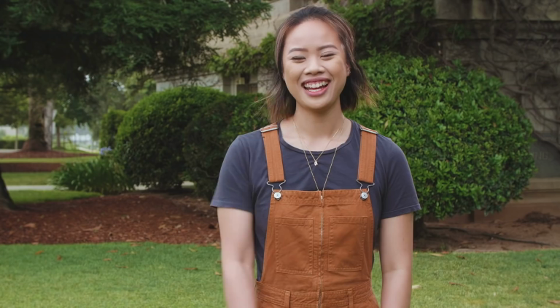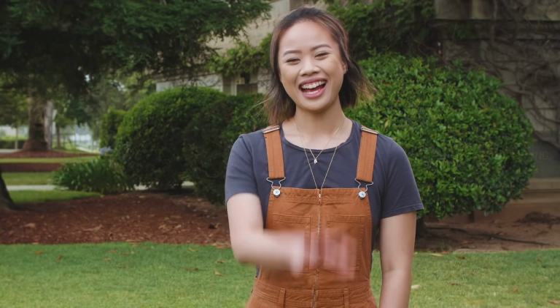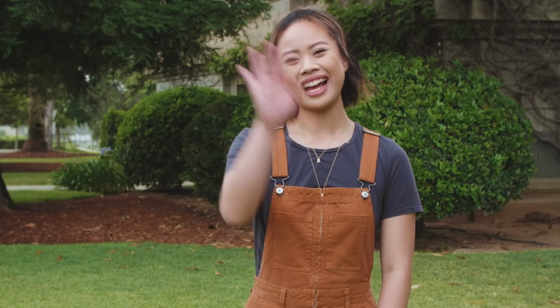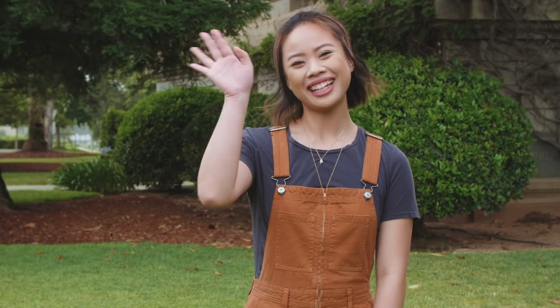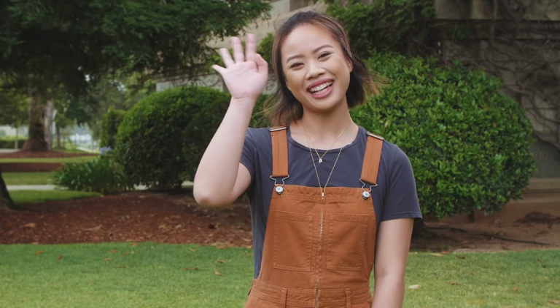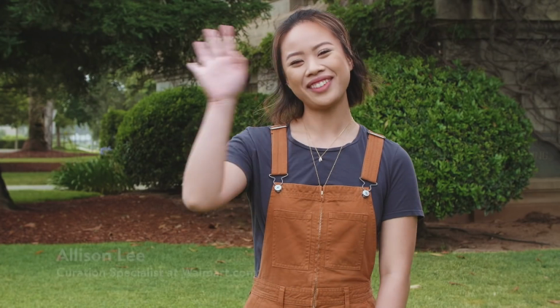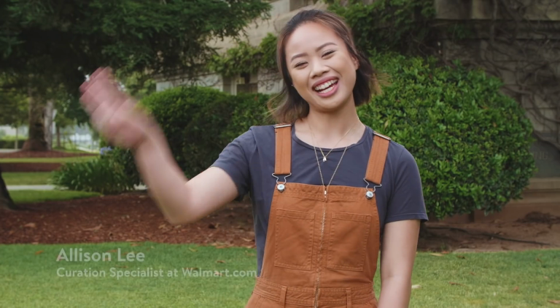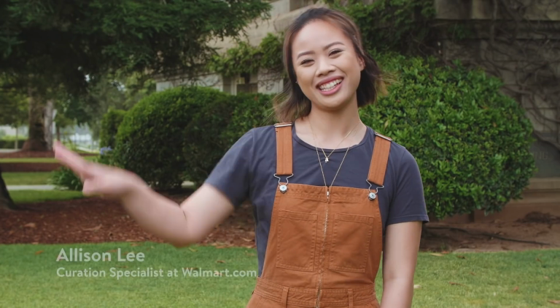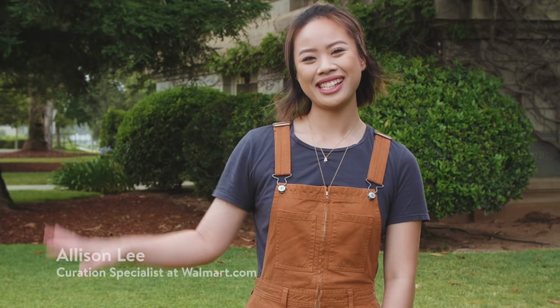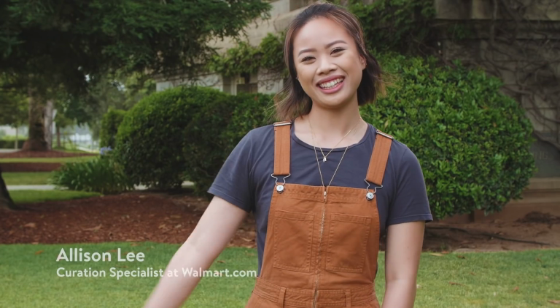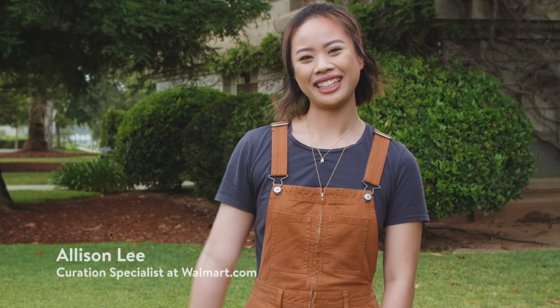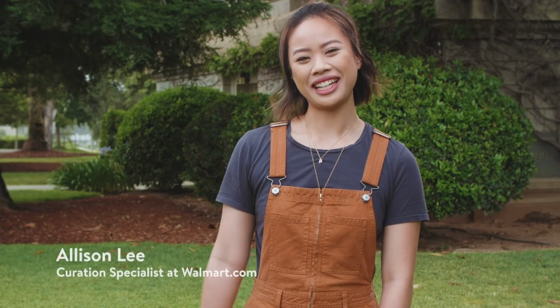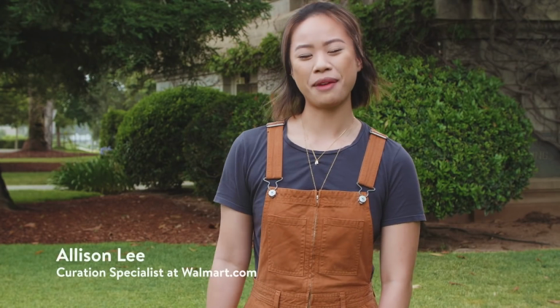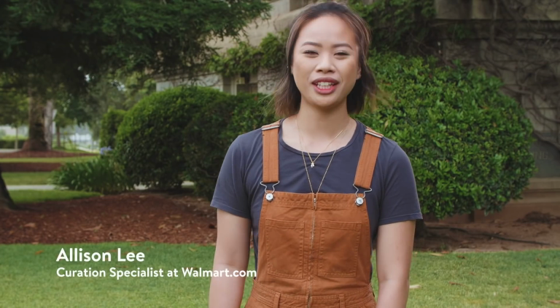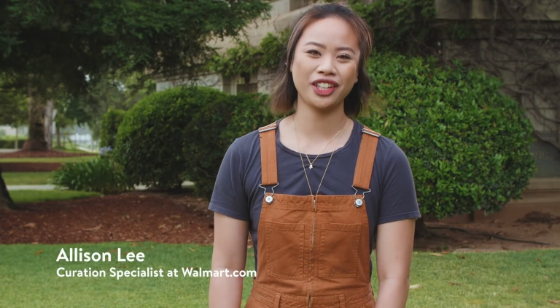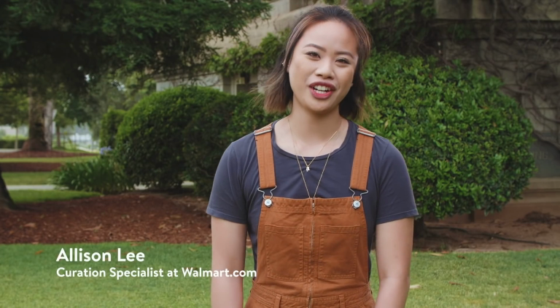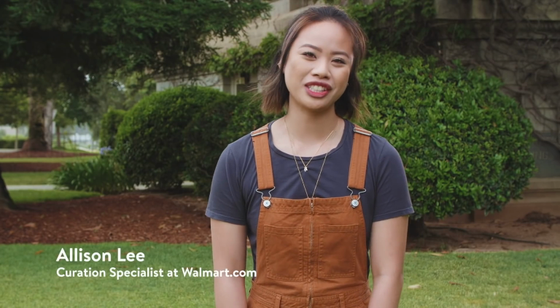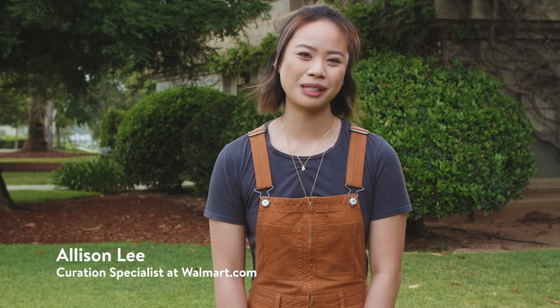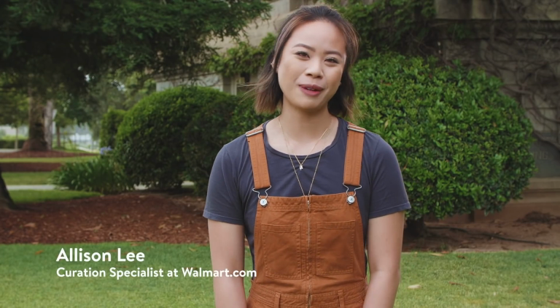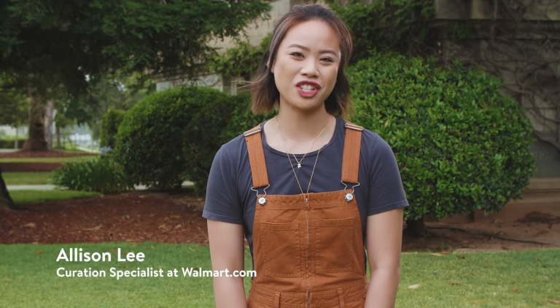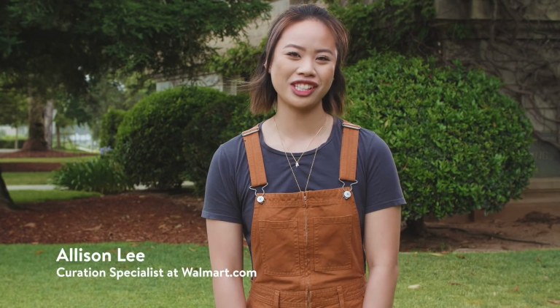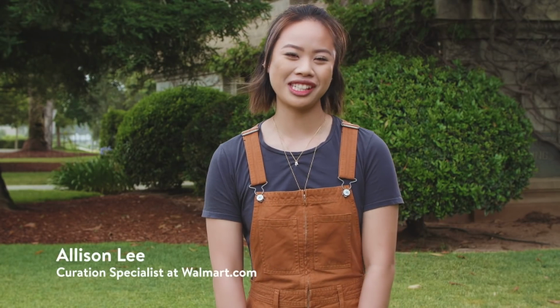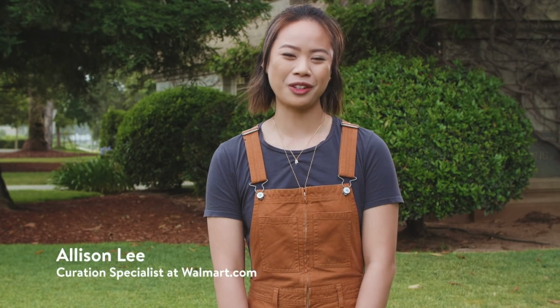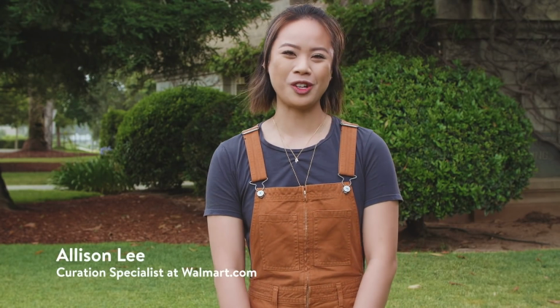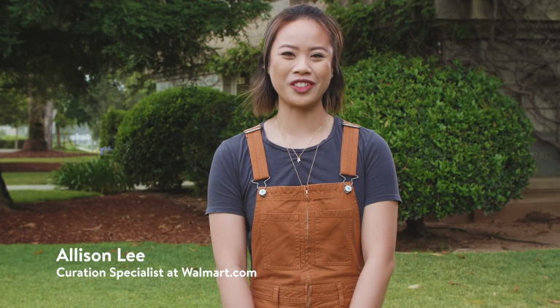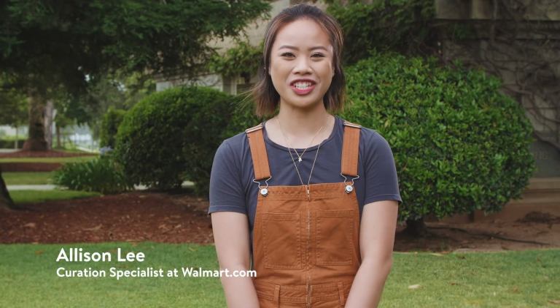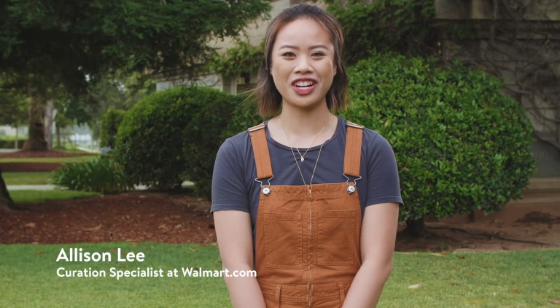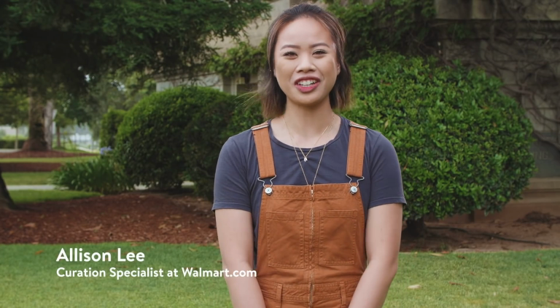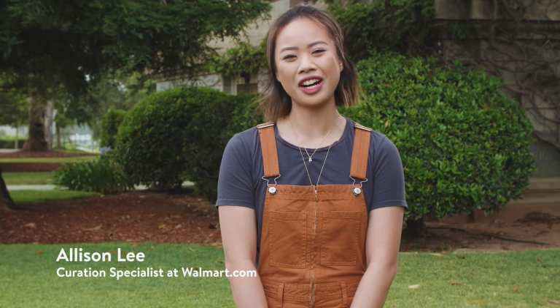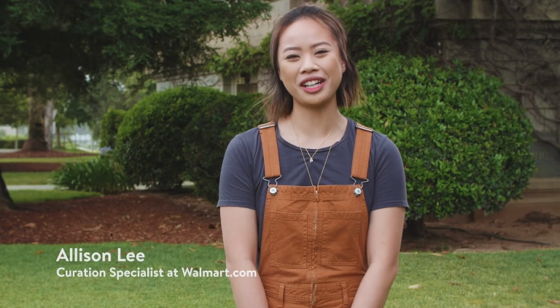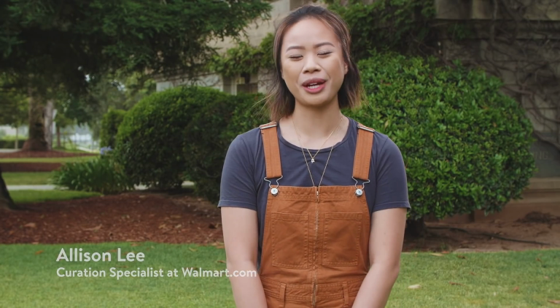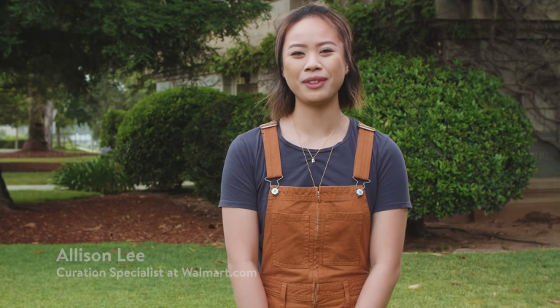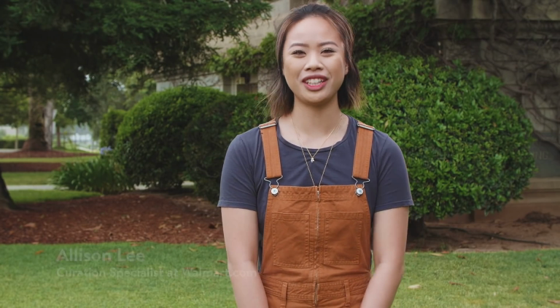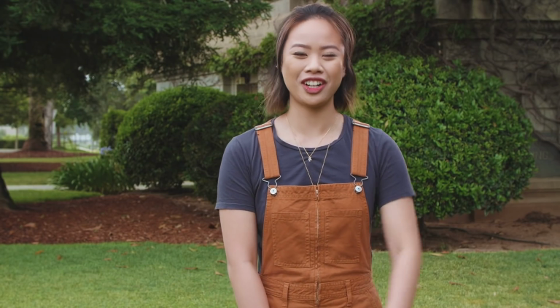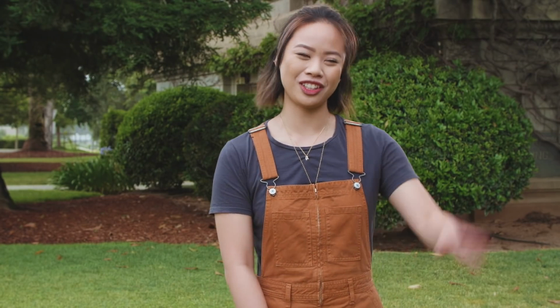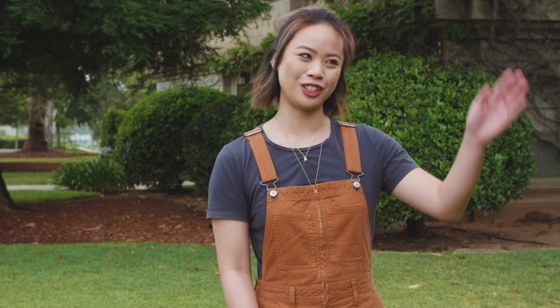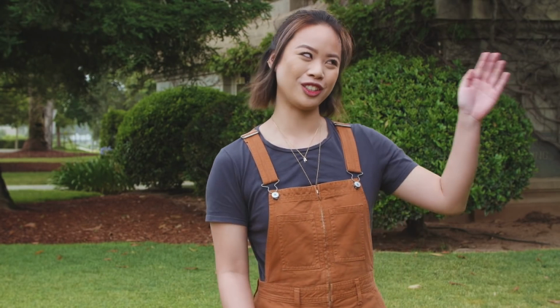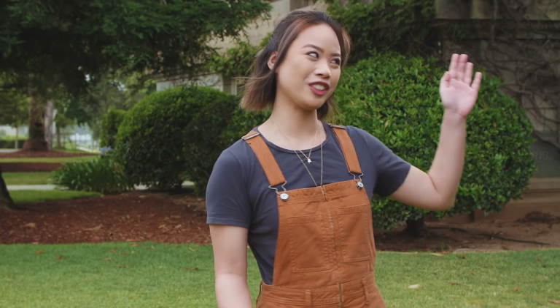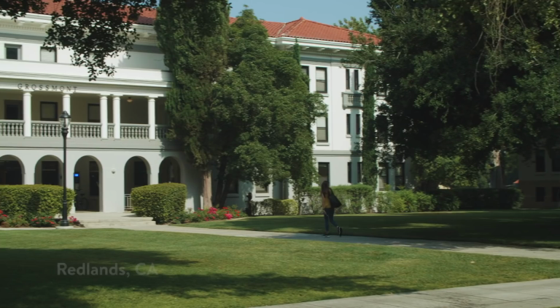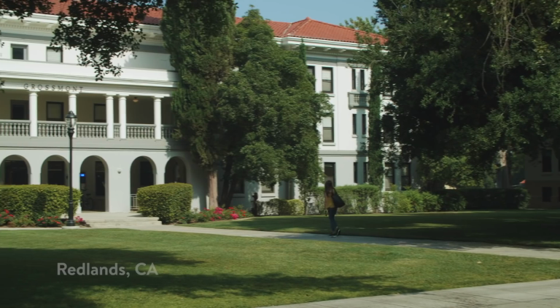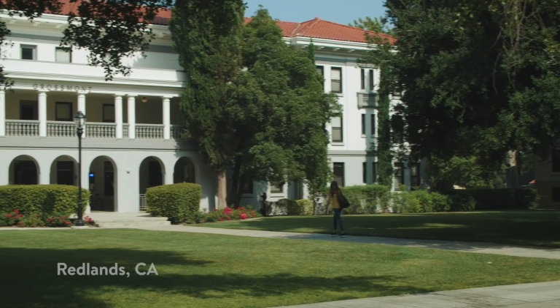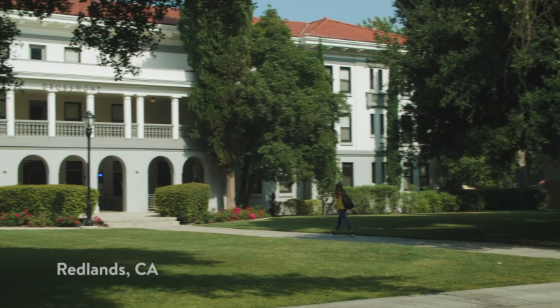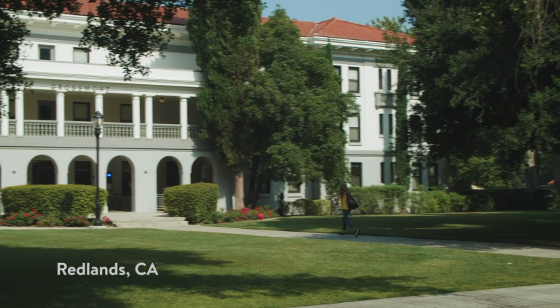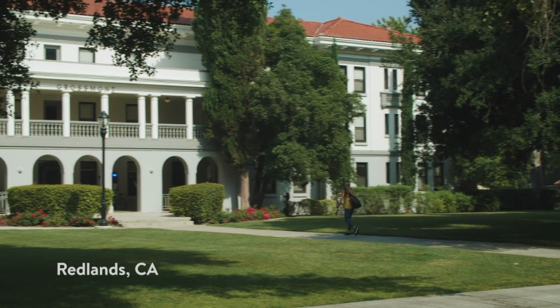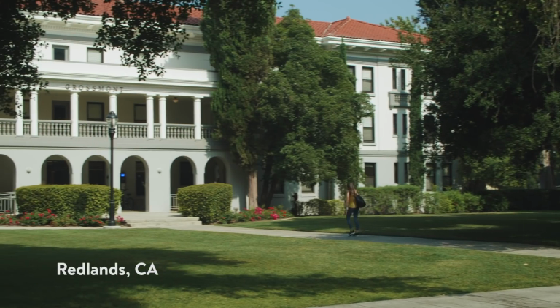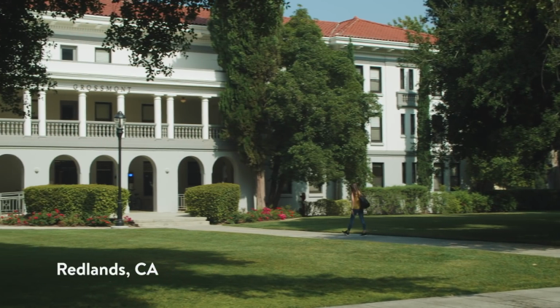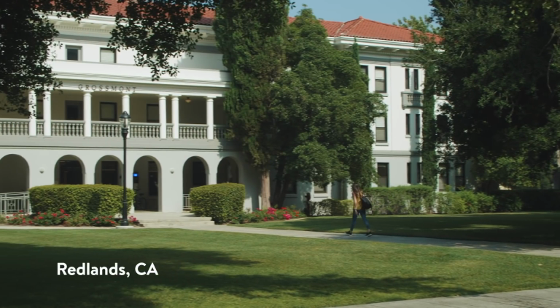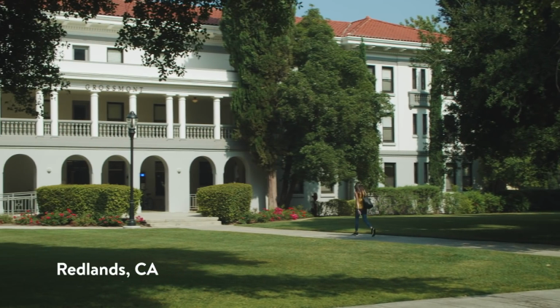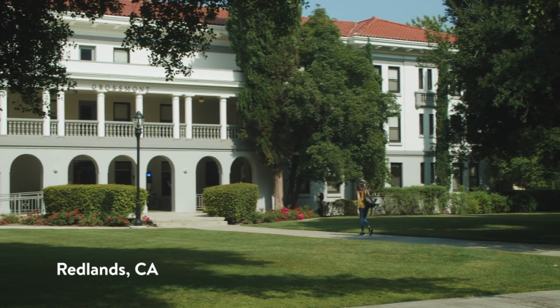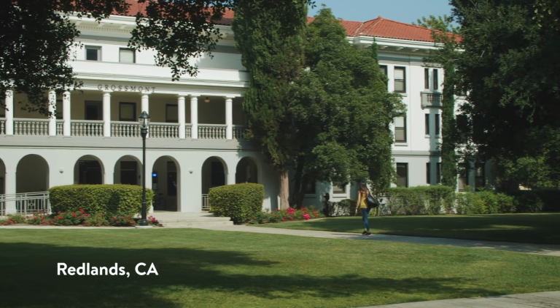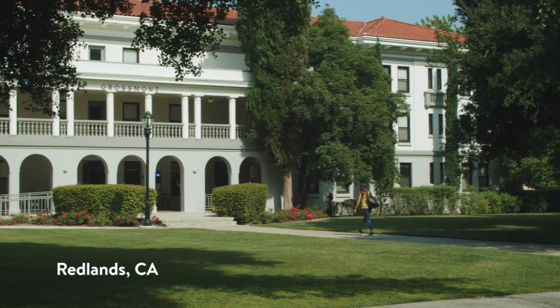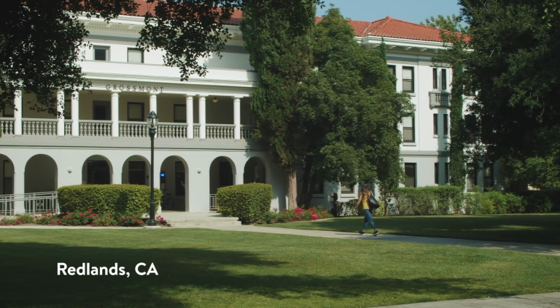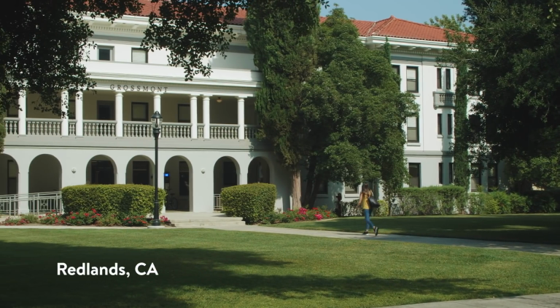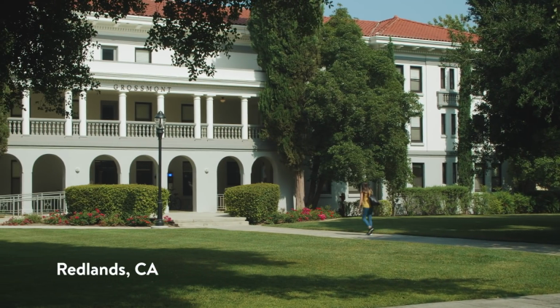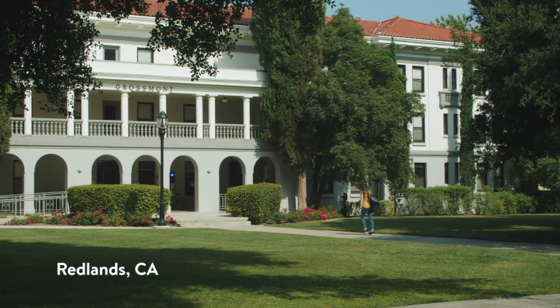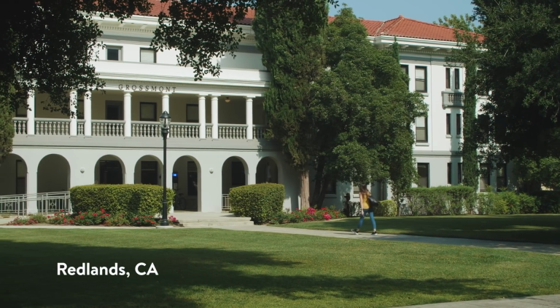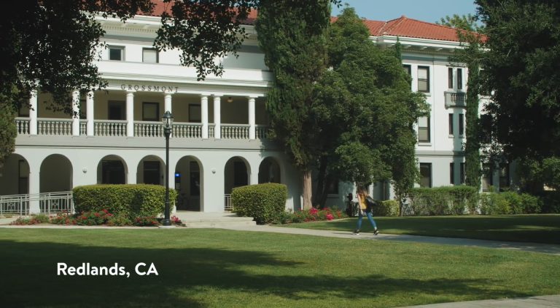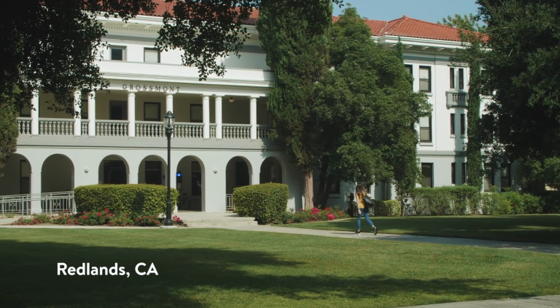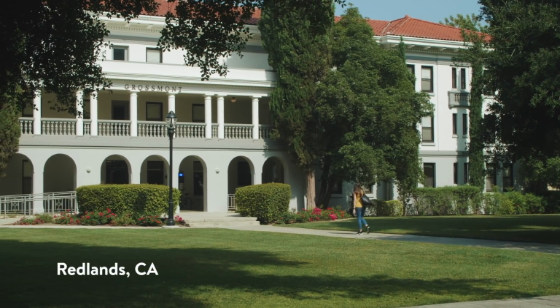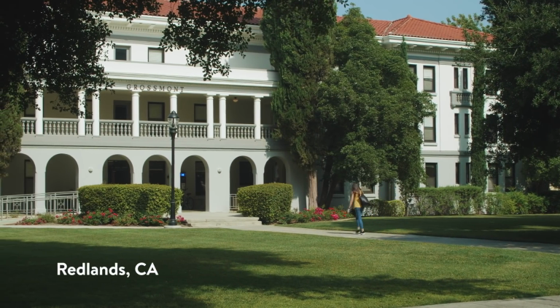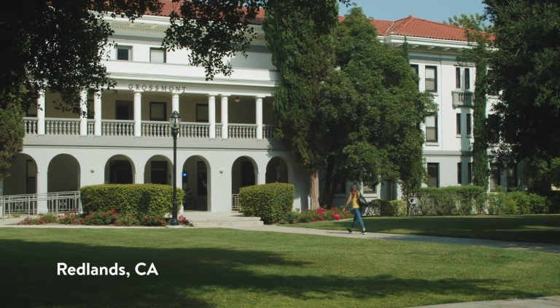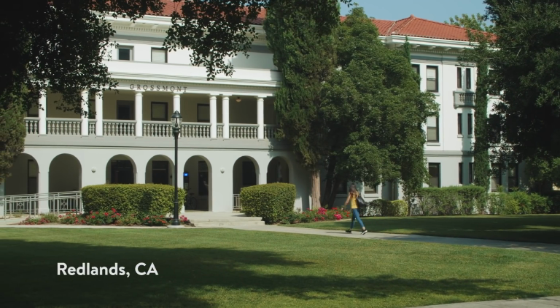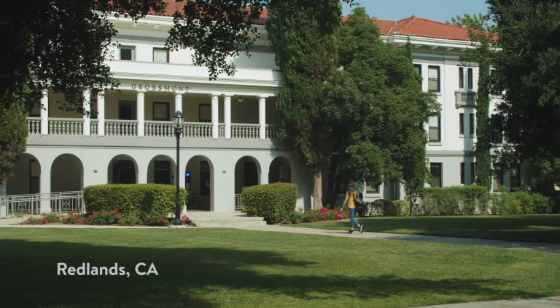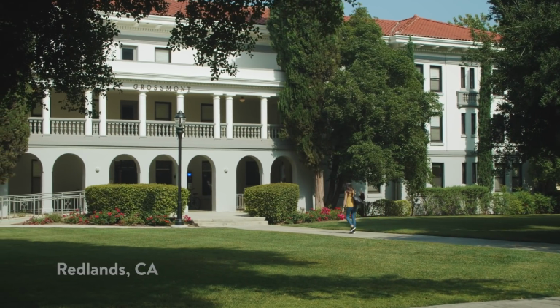Hi, I'm Allison Lee. I'm a Curation Specialist at Walmart.com. I'm here at the University of Redlands to transform the dorm of one lucky student.